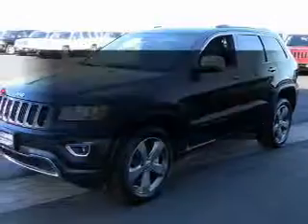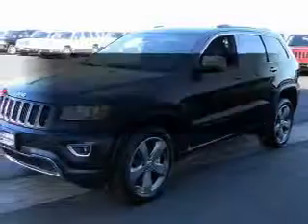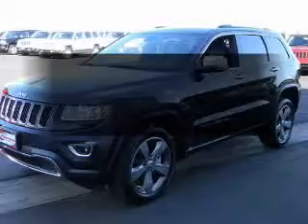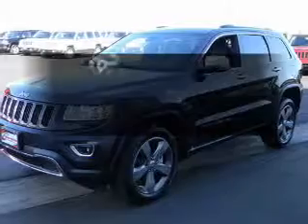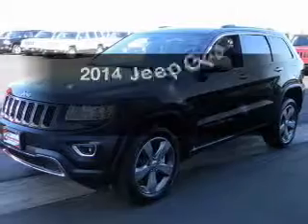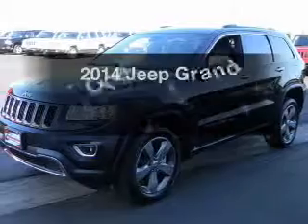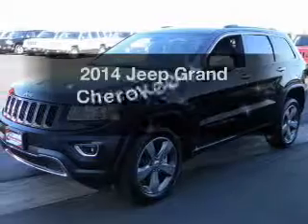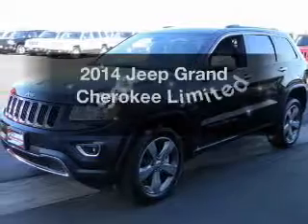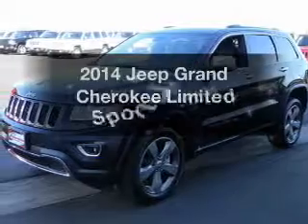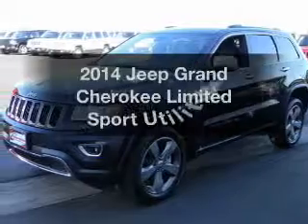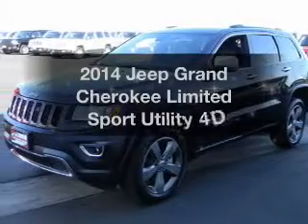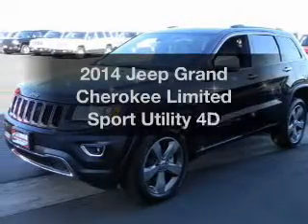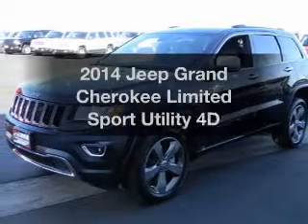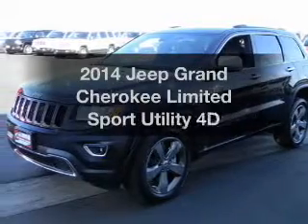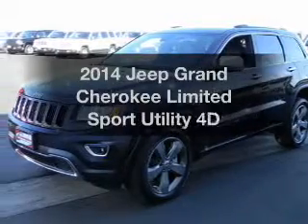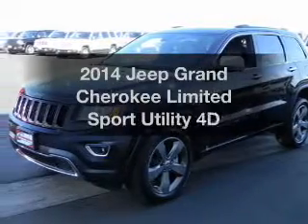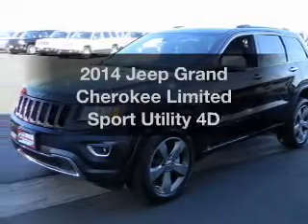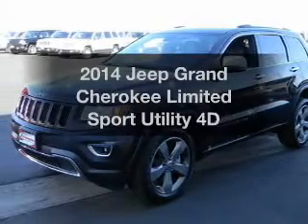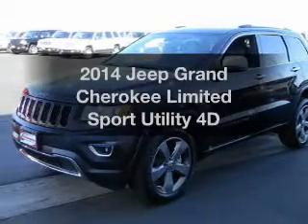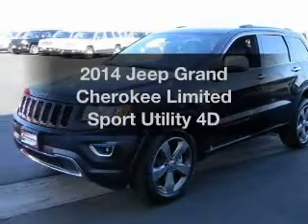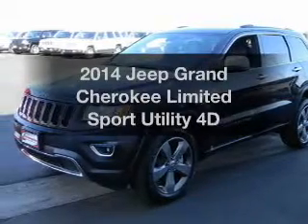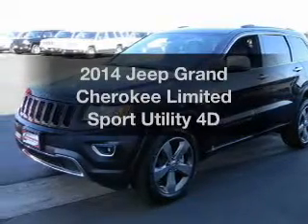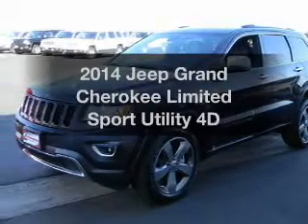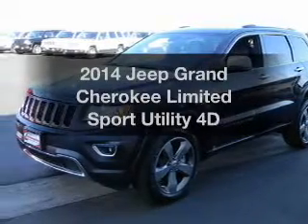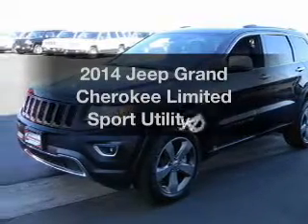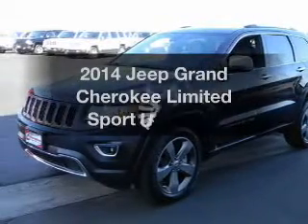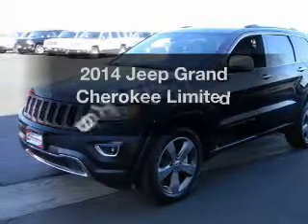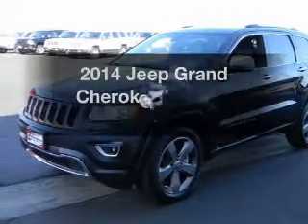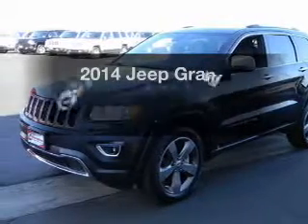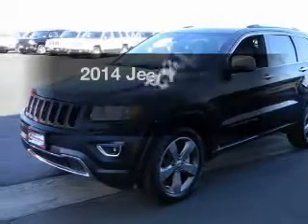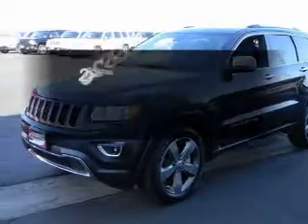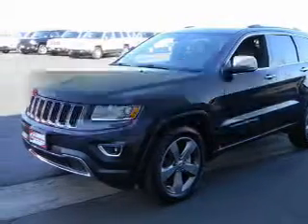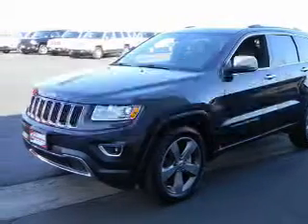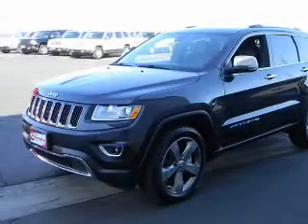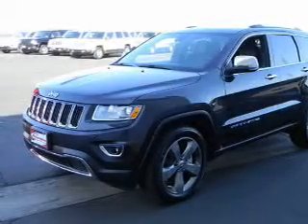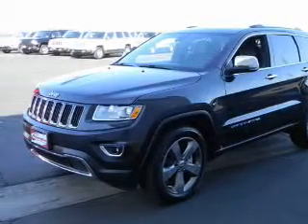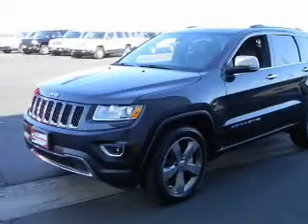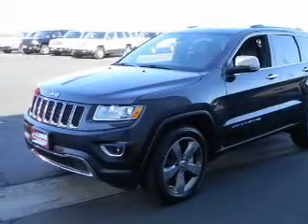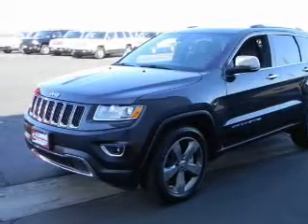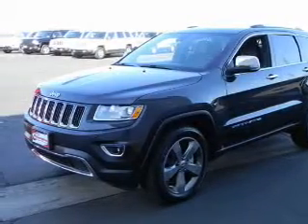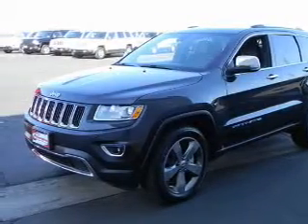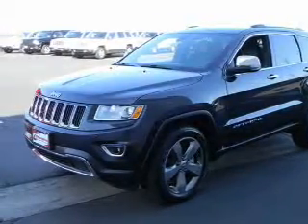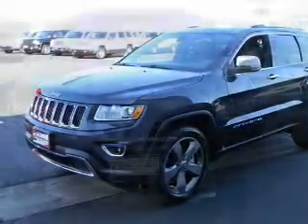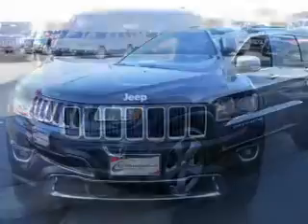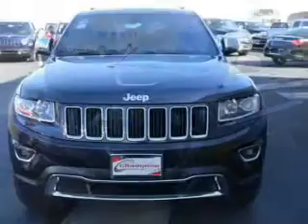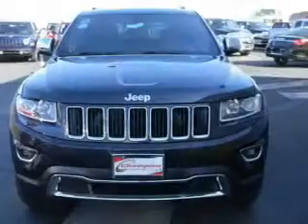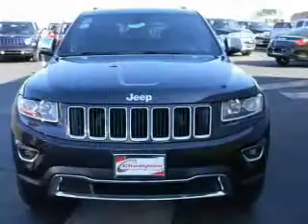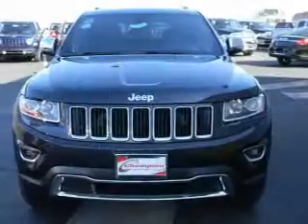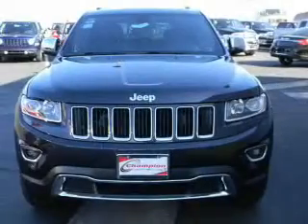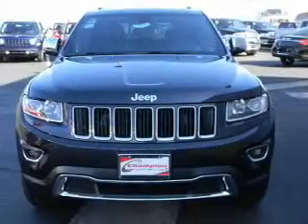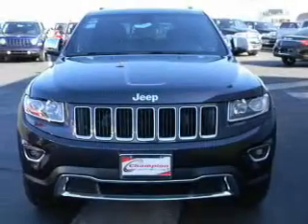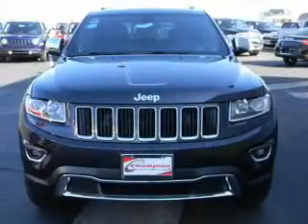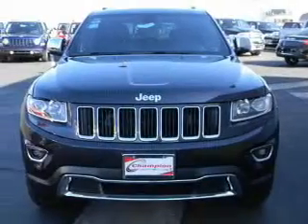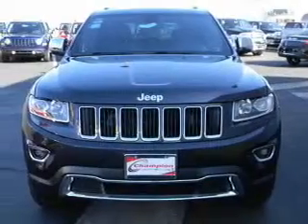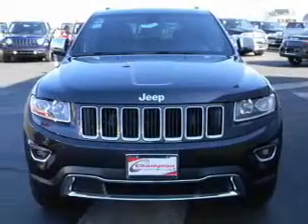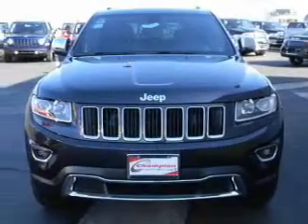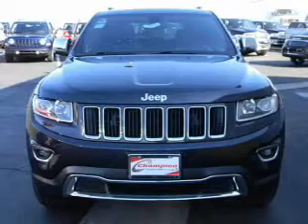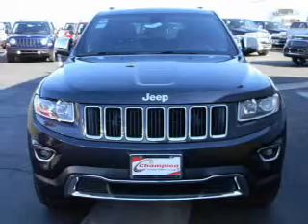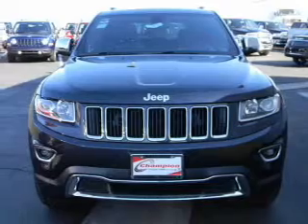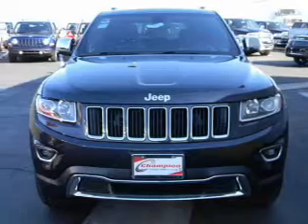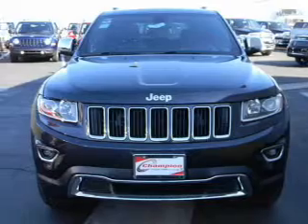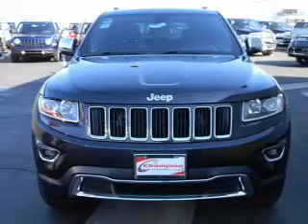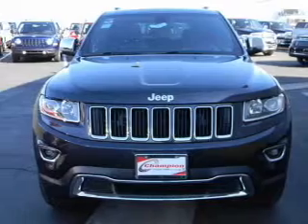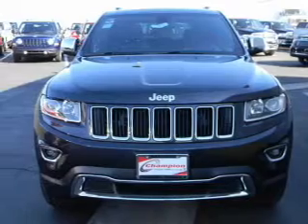Presenting the 2014 Jeep Grand Cherokee. Everything you need under one roof with this great vehicle.